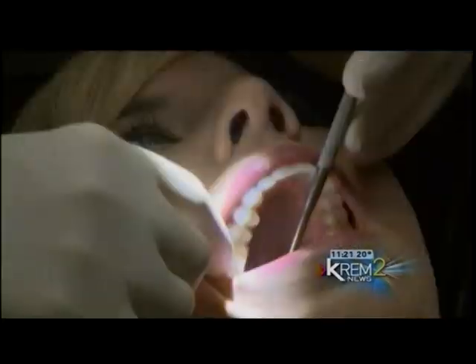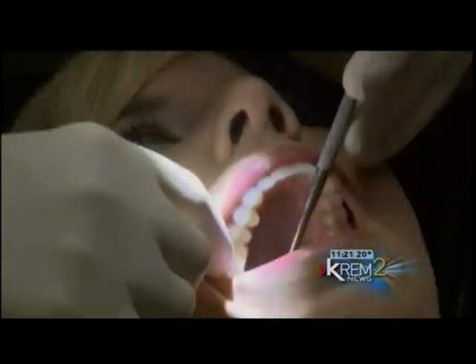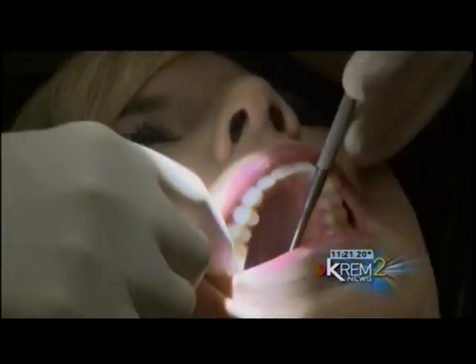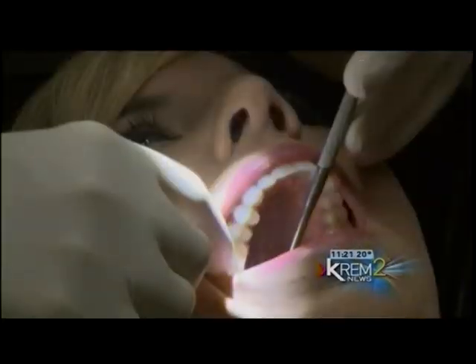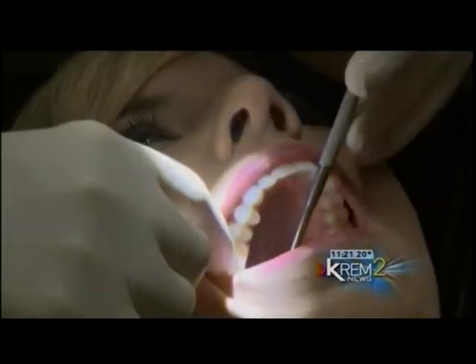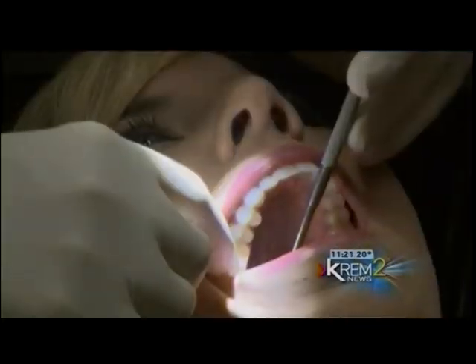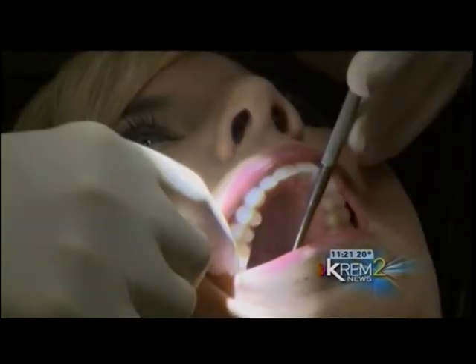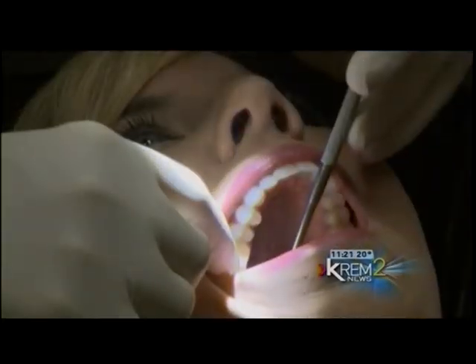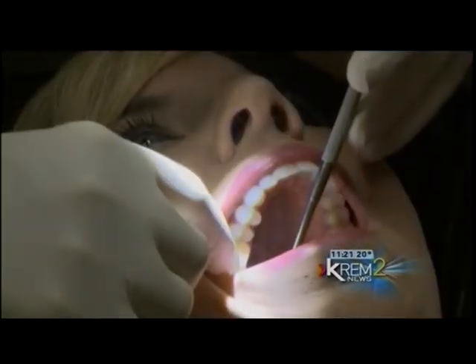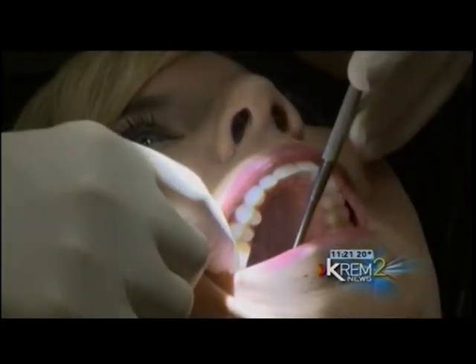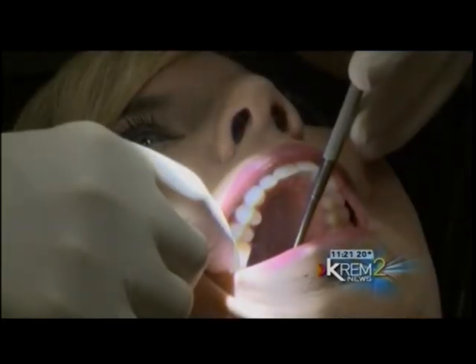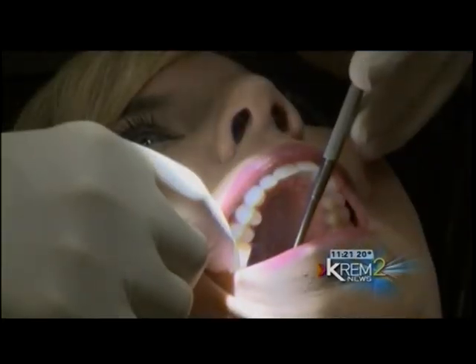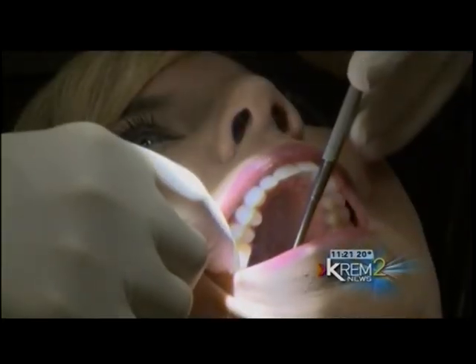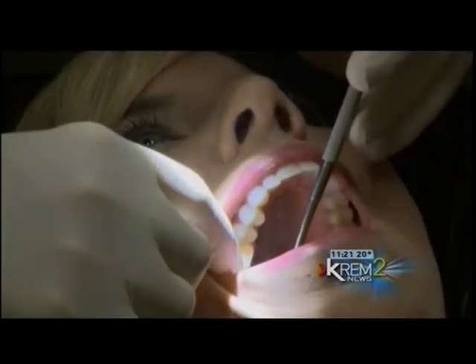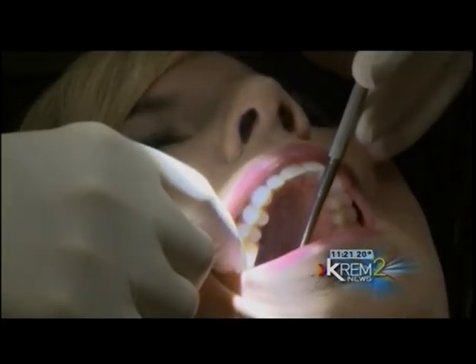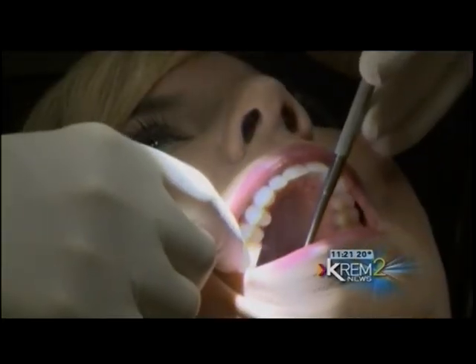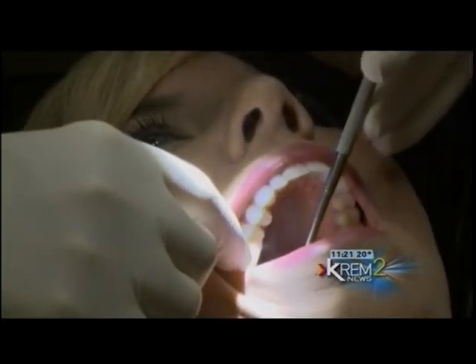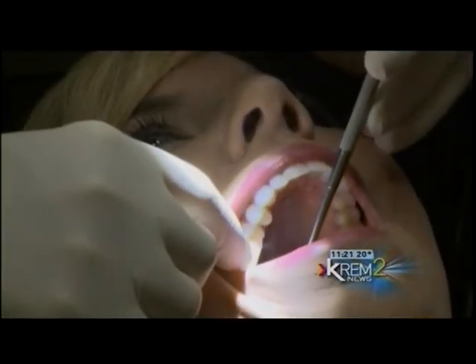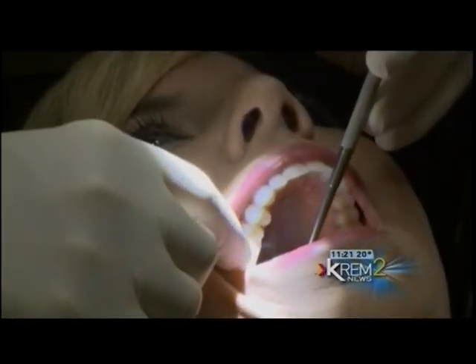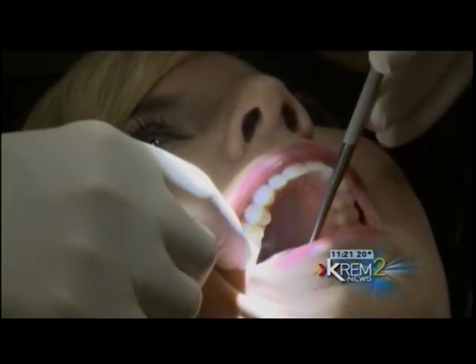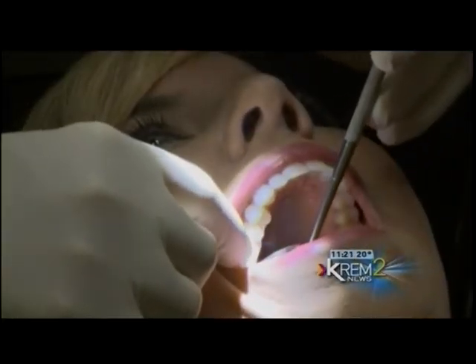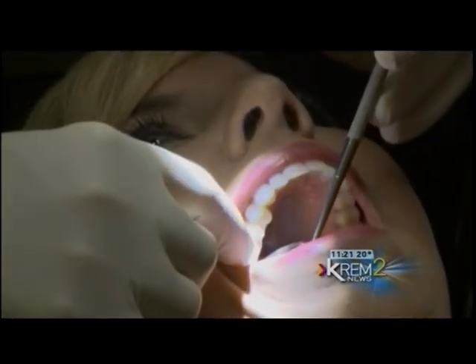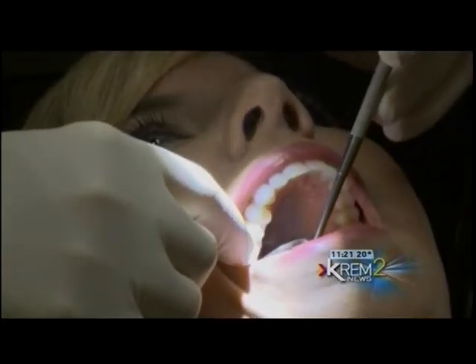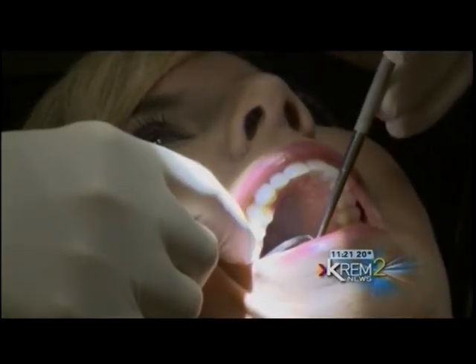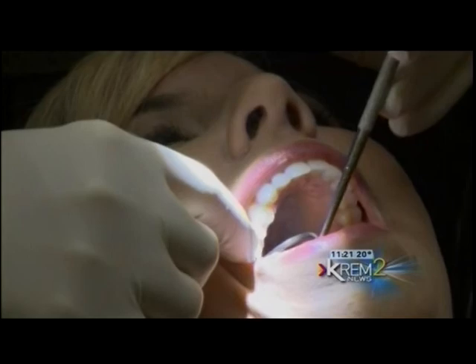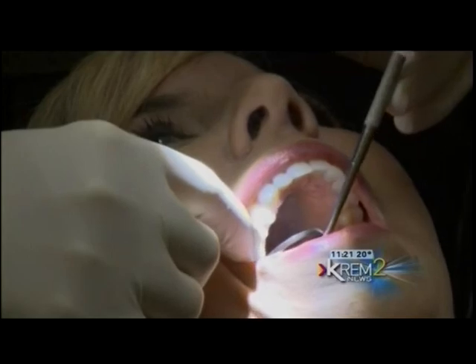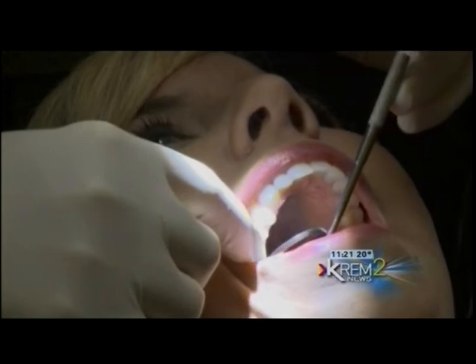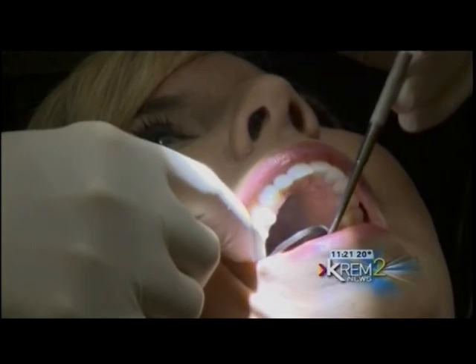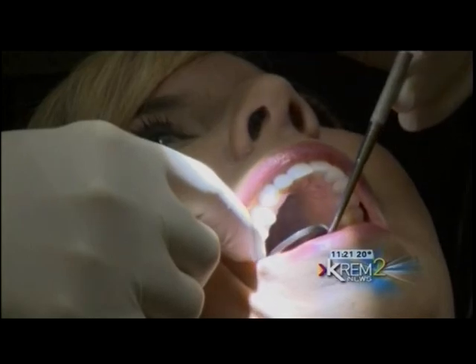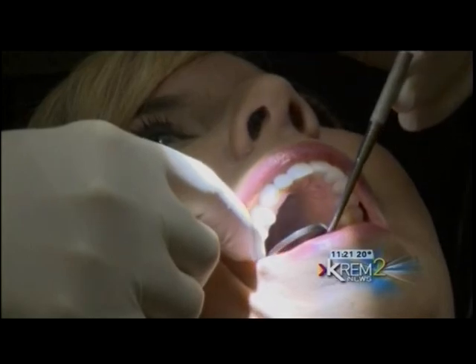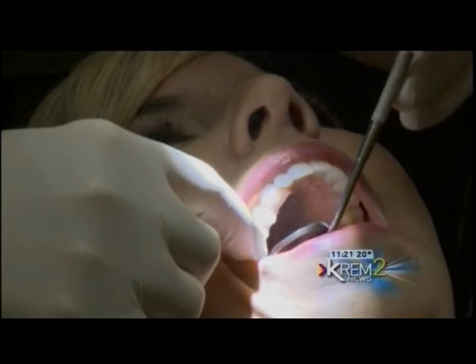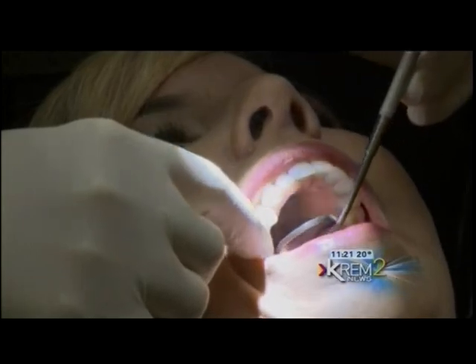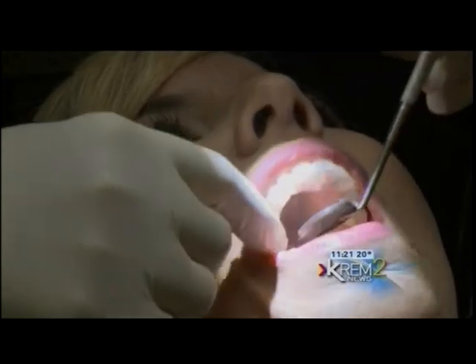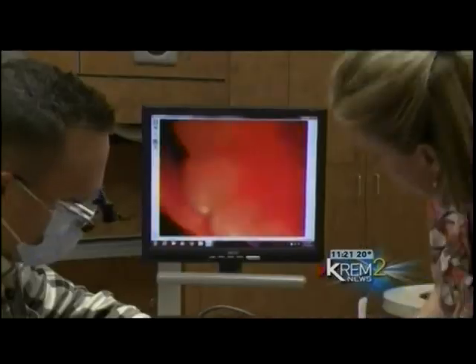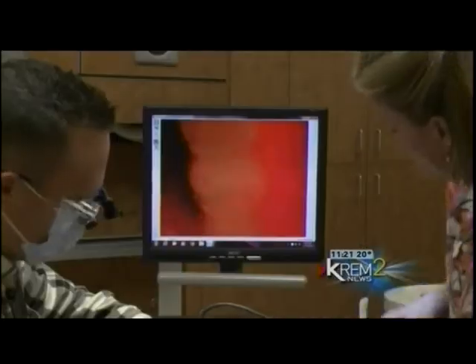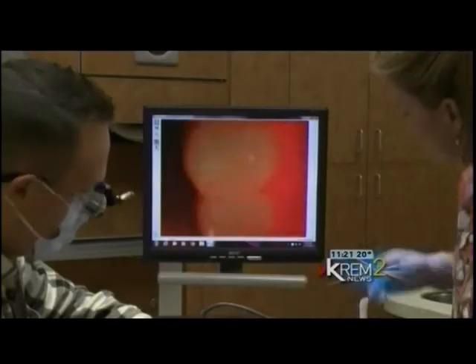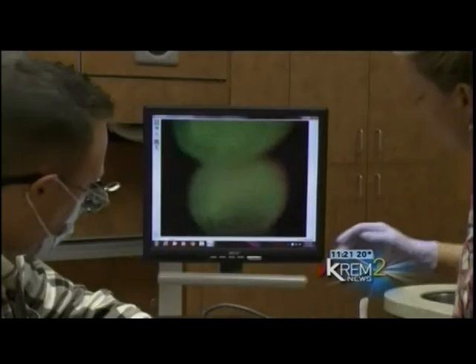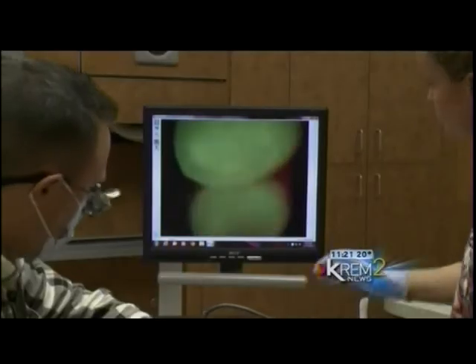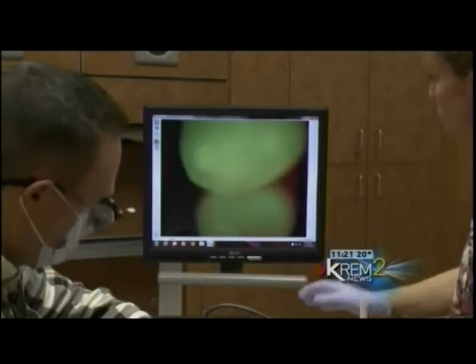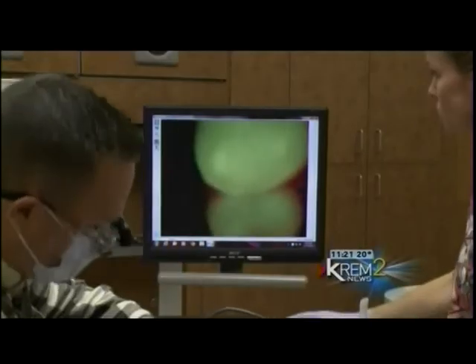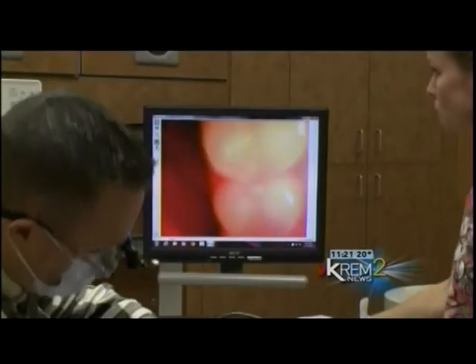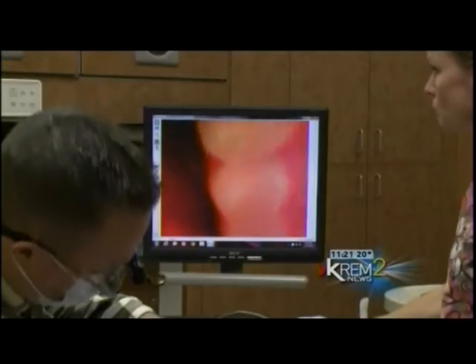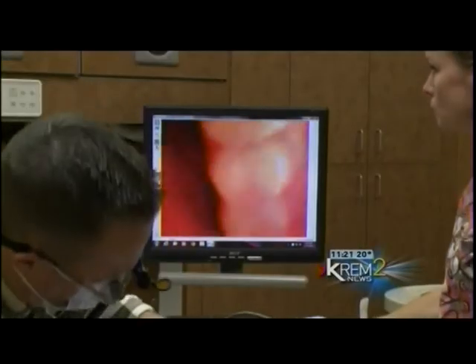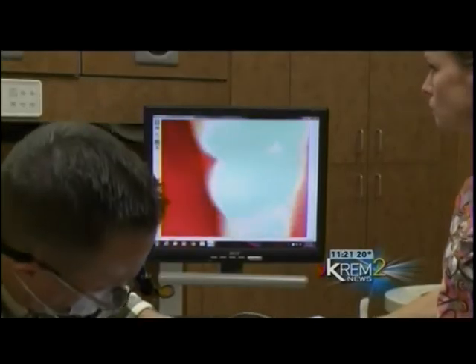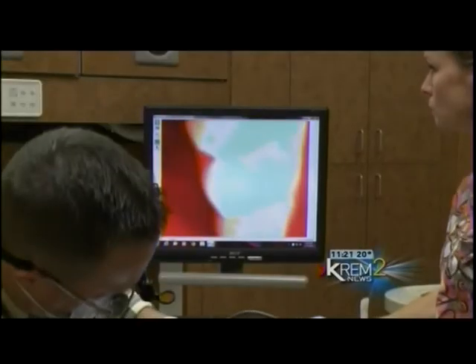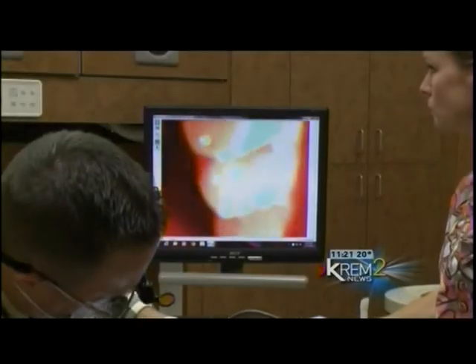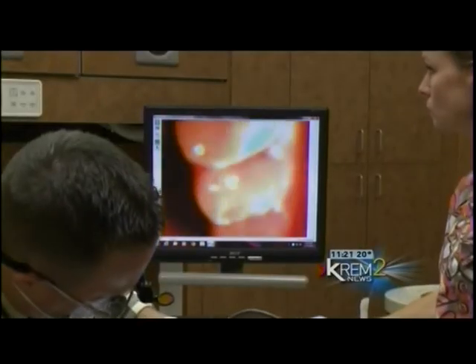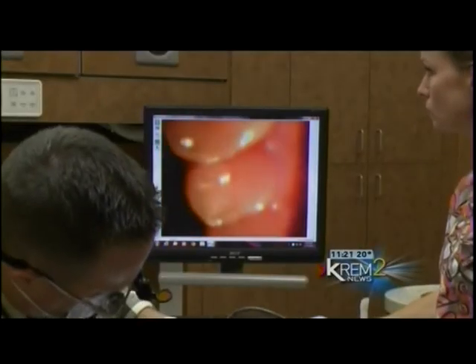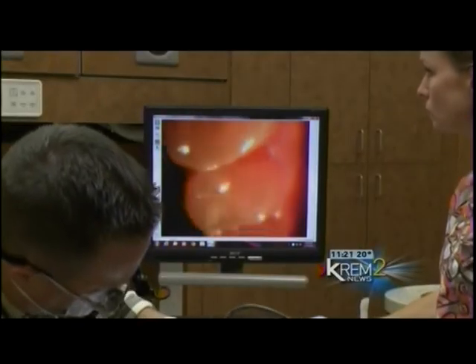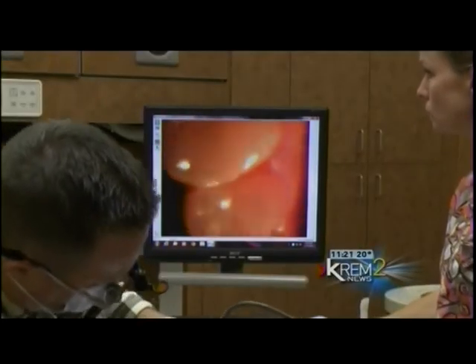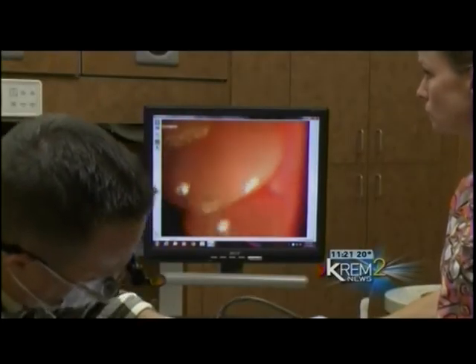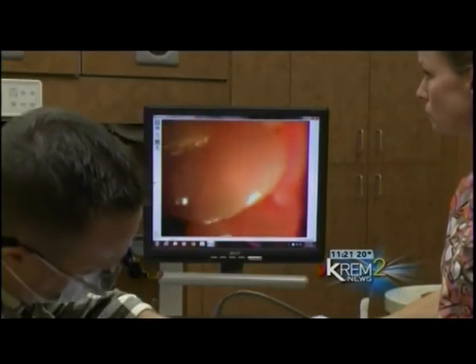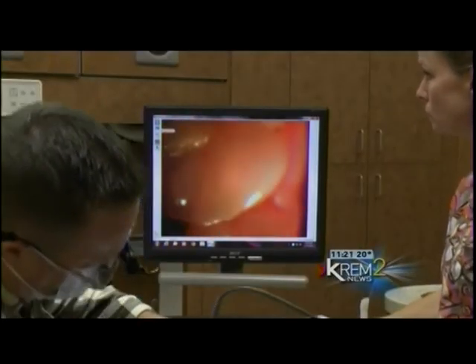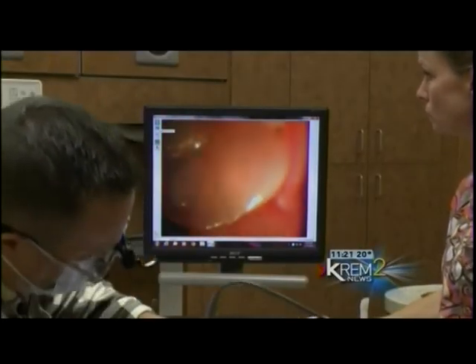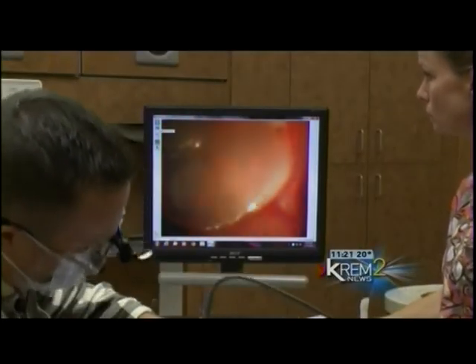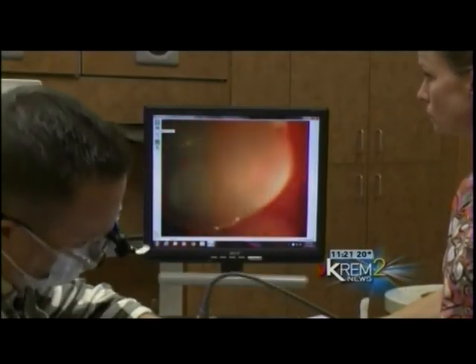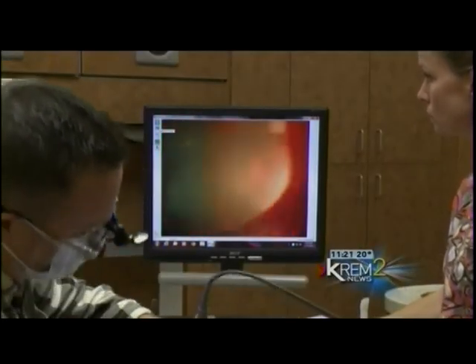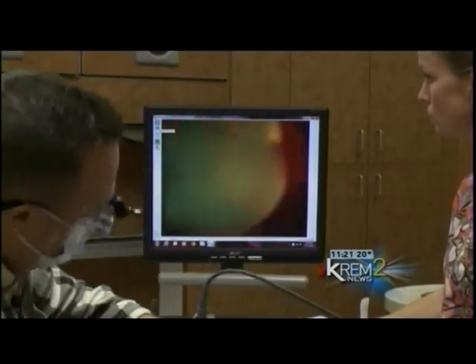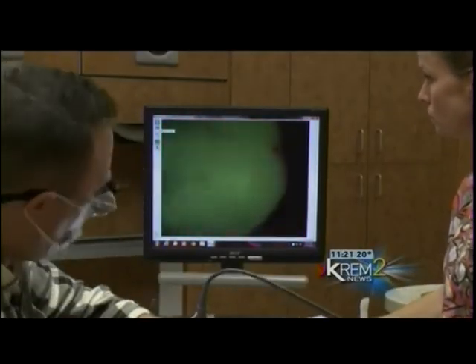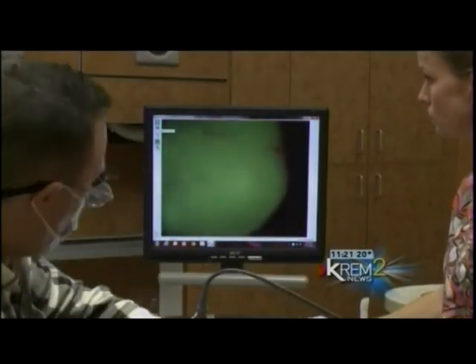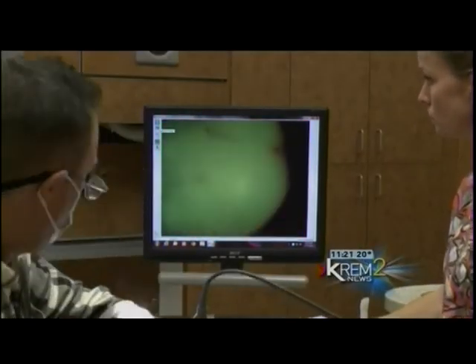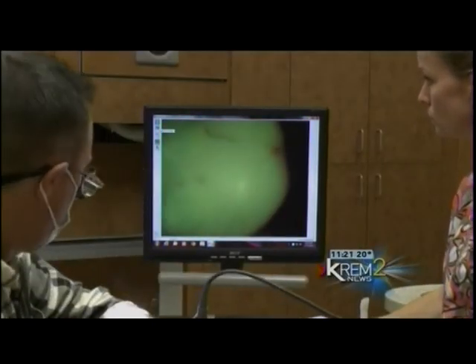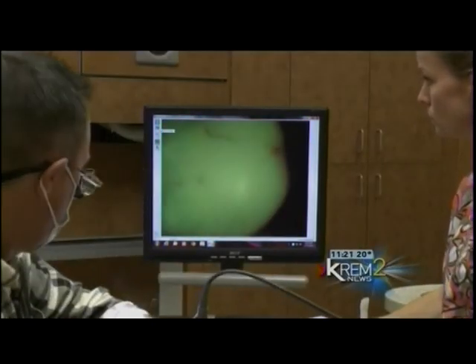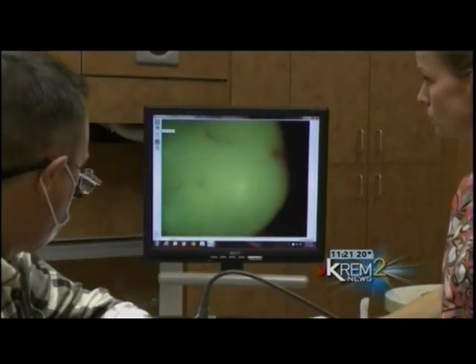It looks like I'll be going back to the dentist to get that cavity fixed. I'm Brianna Berman-Solo for KREM 2 News.